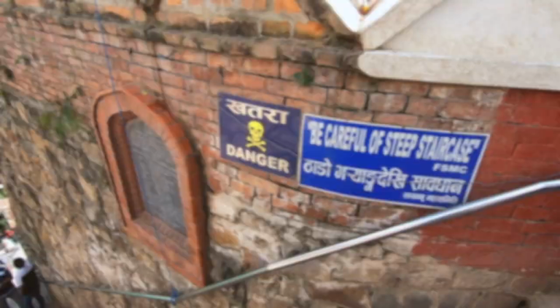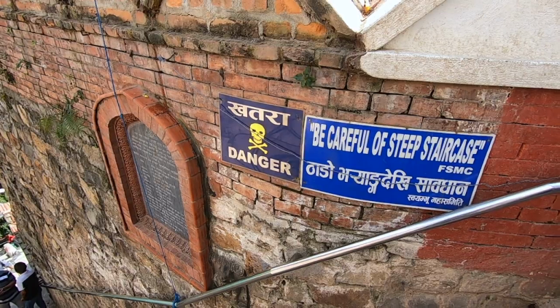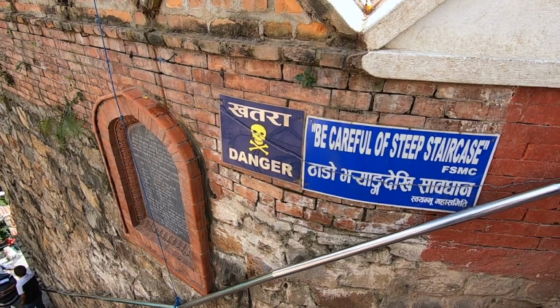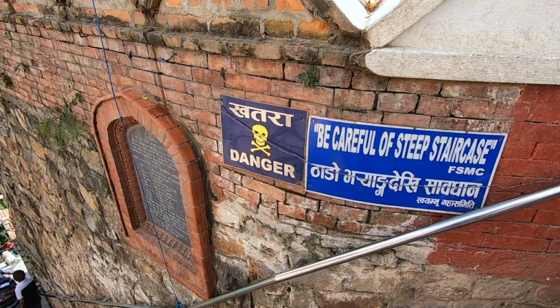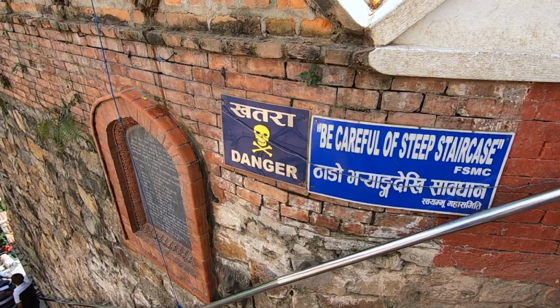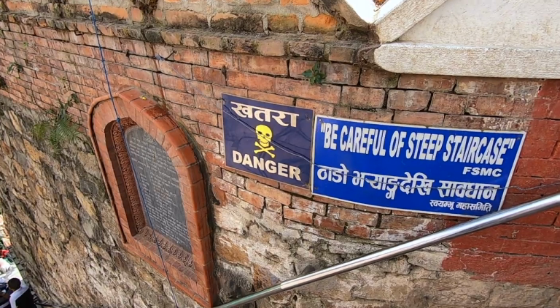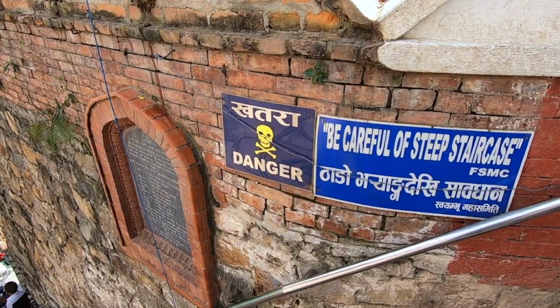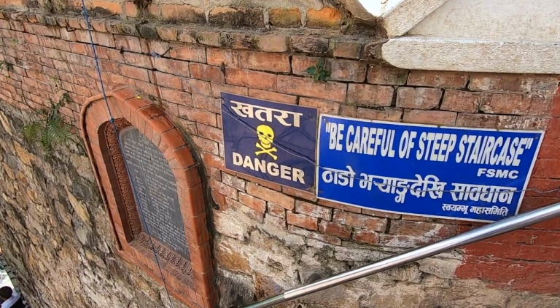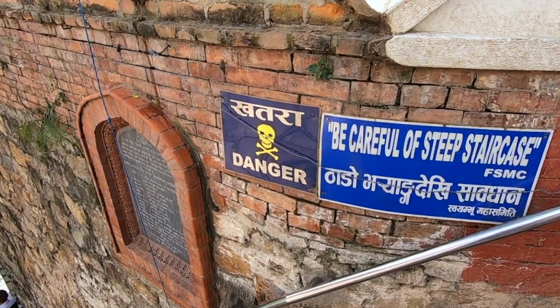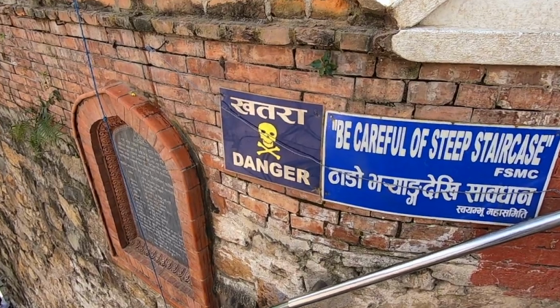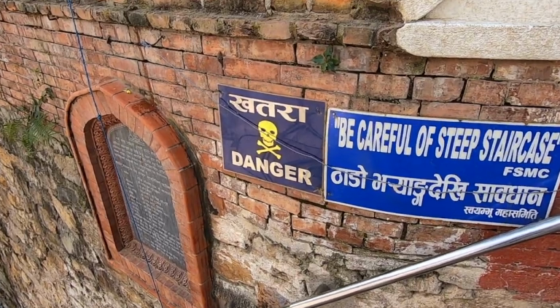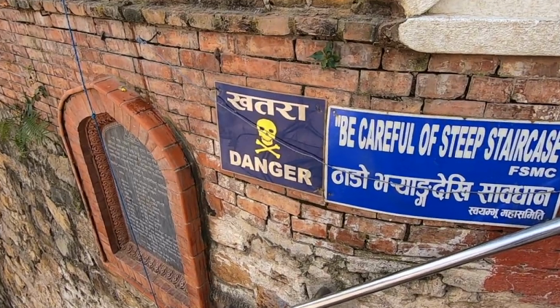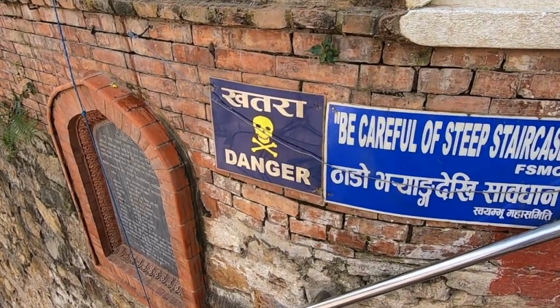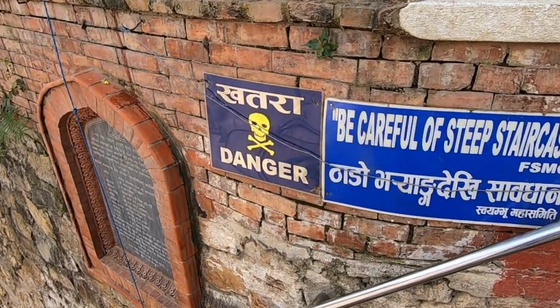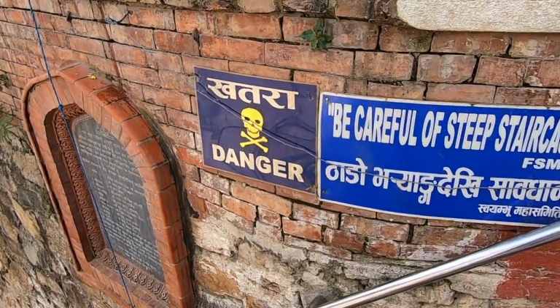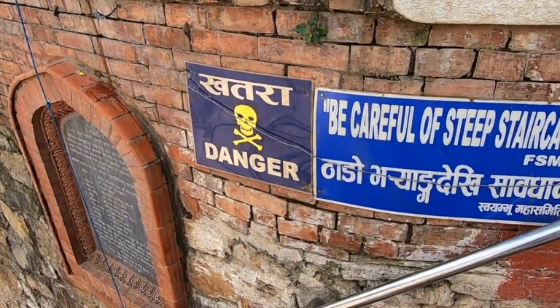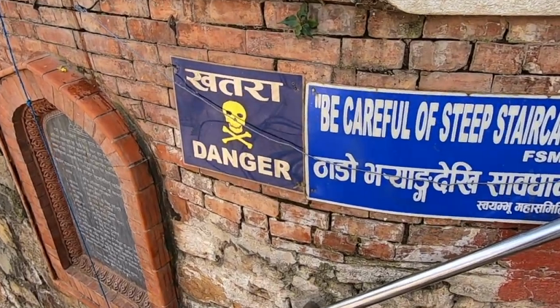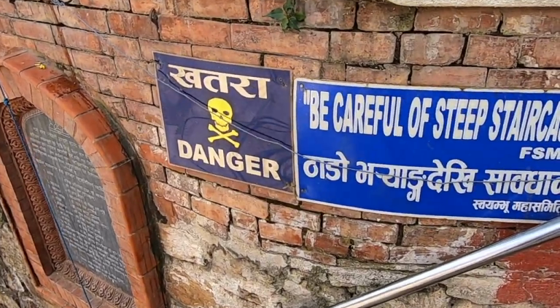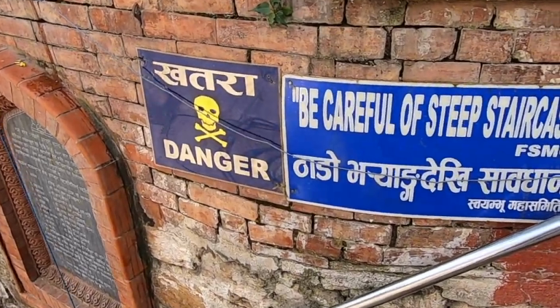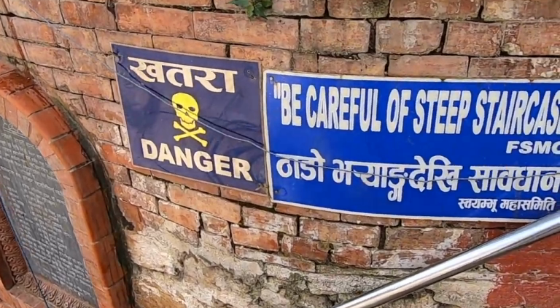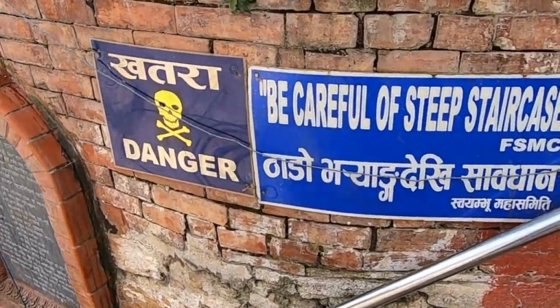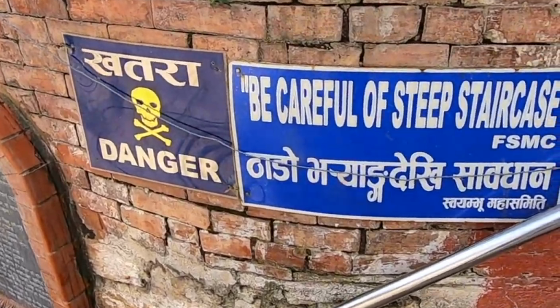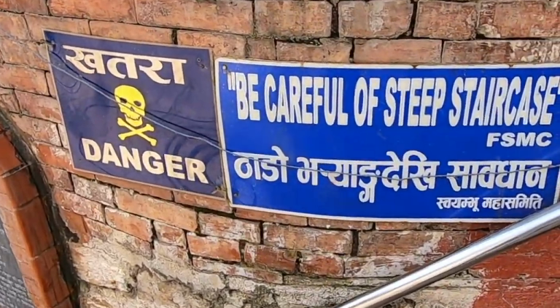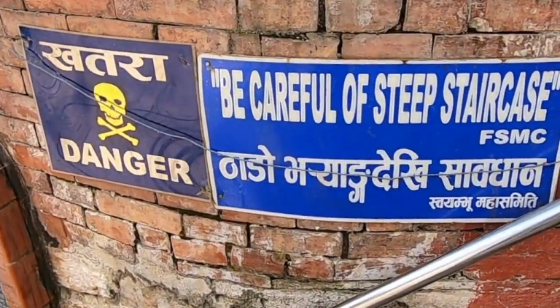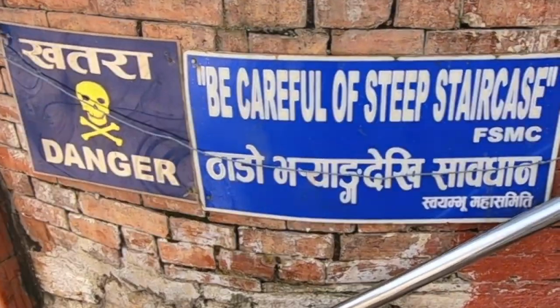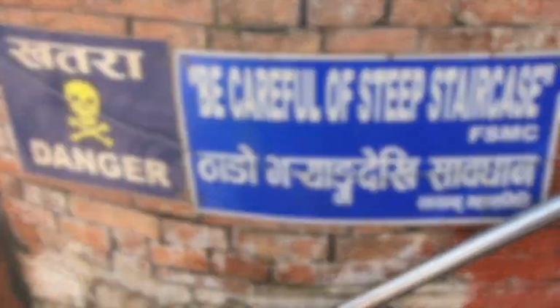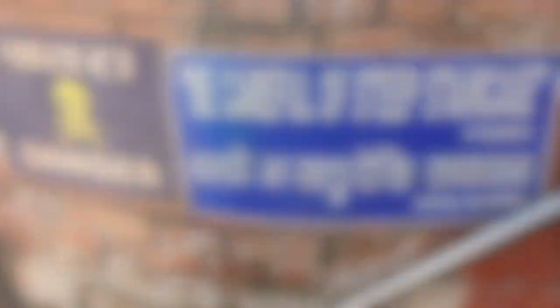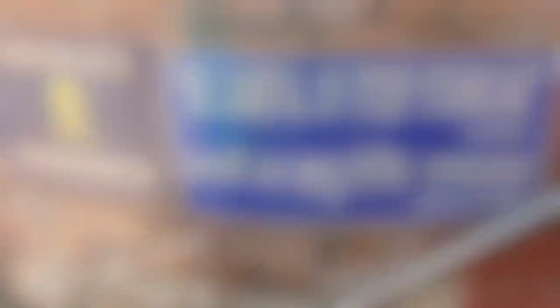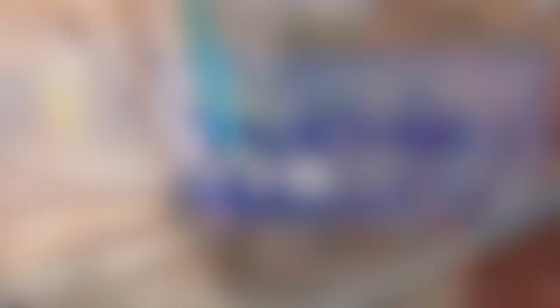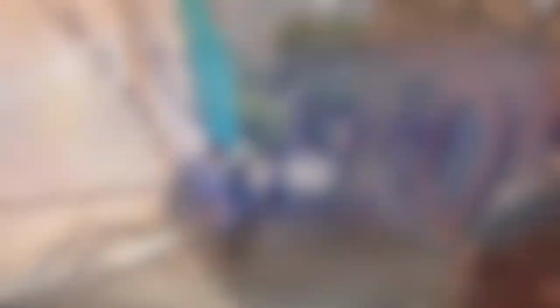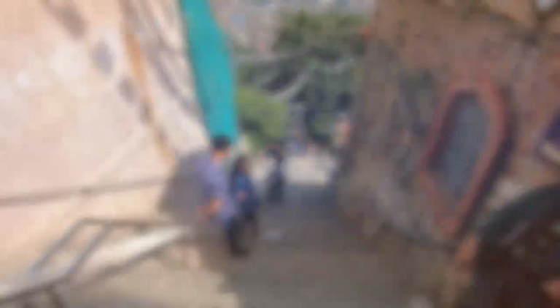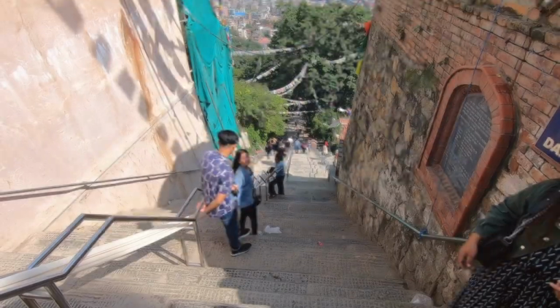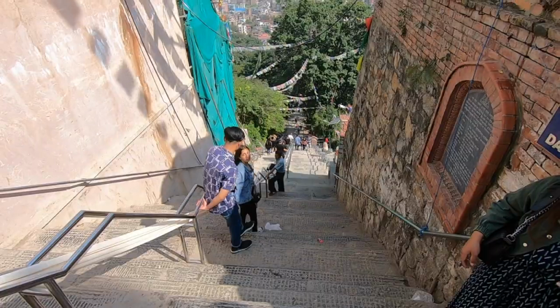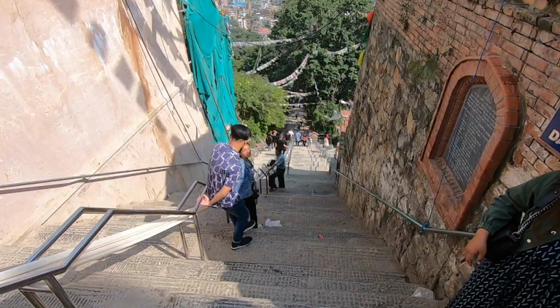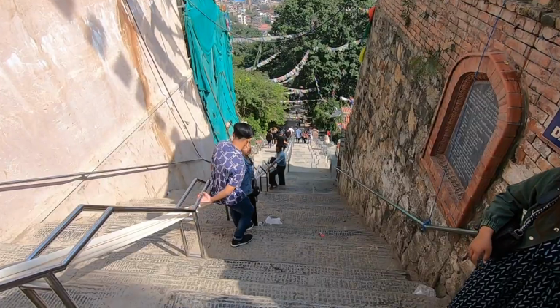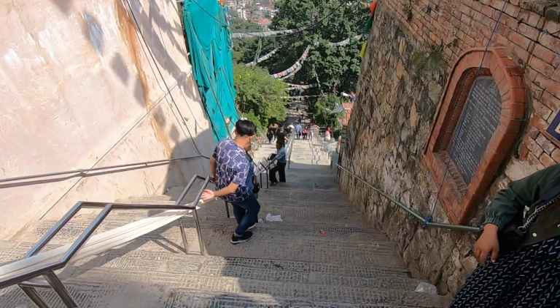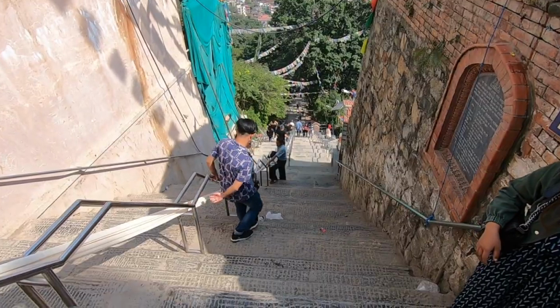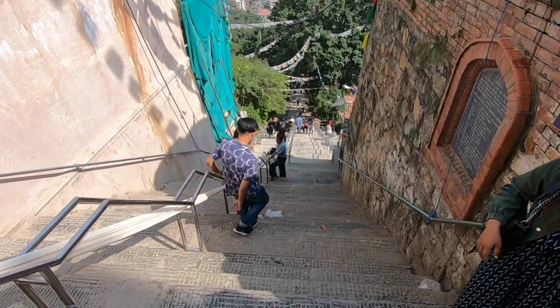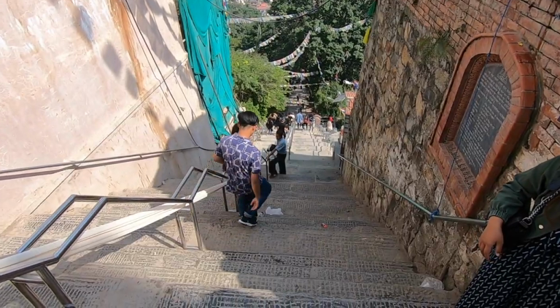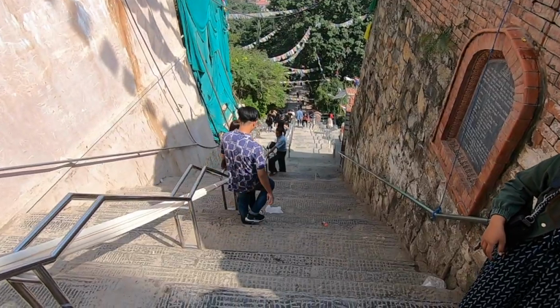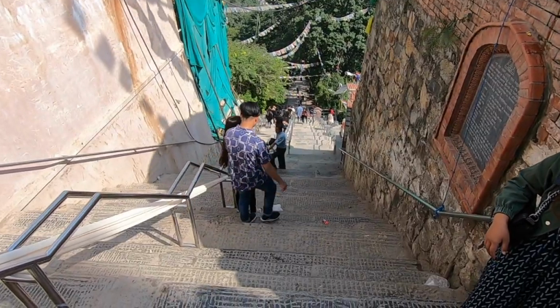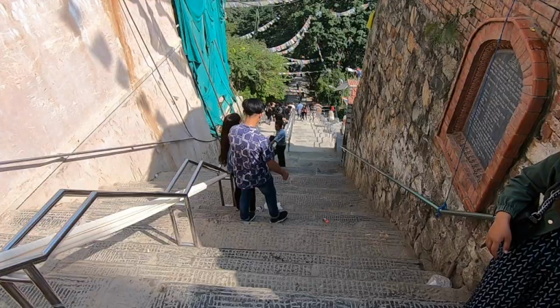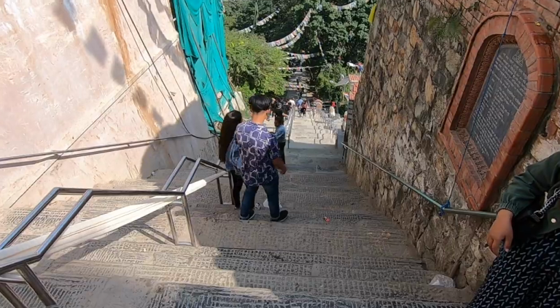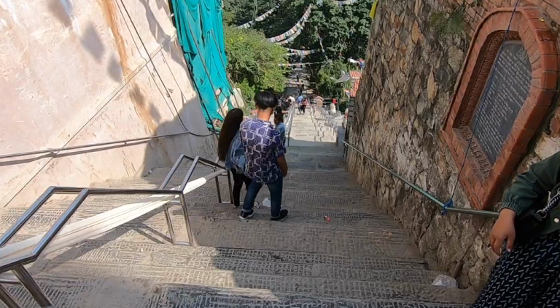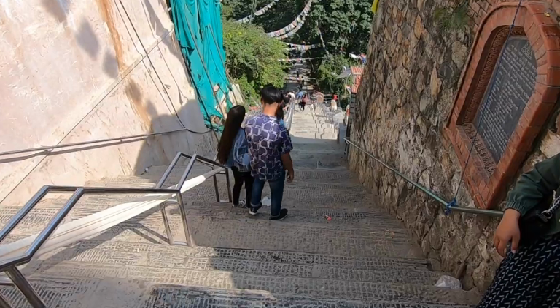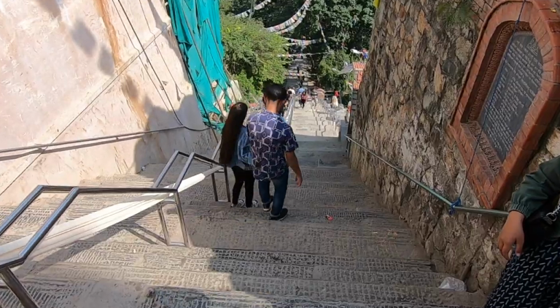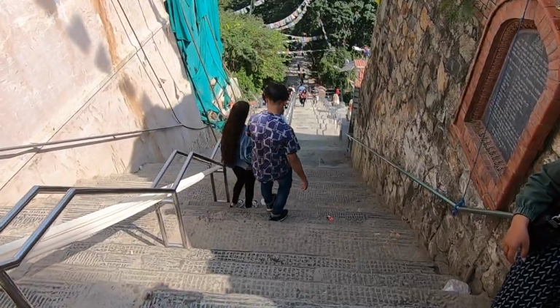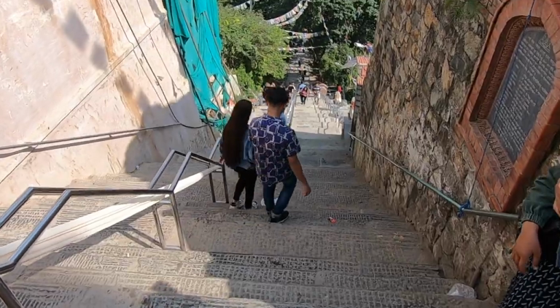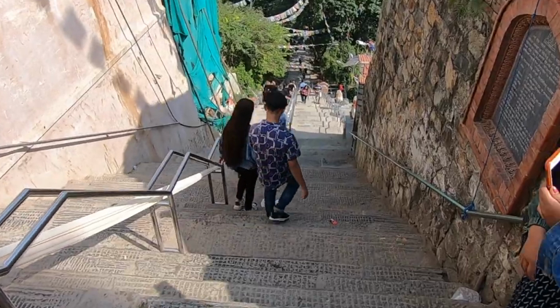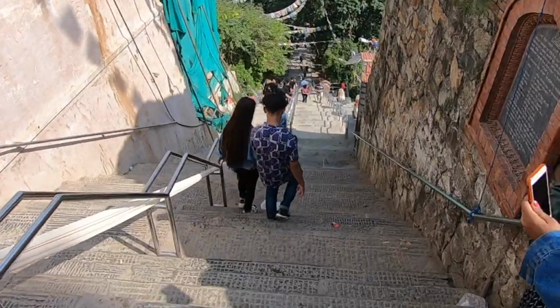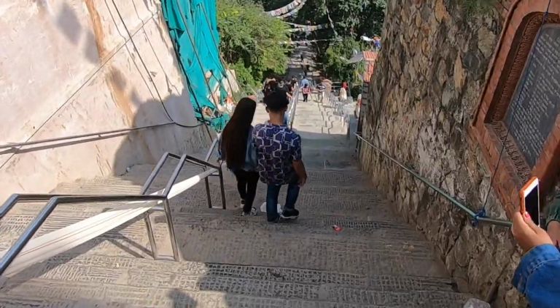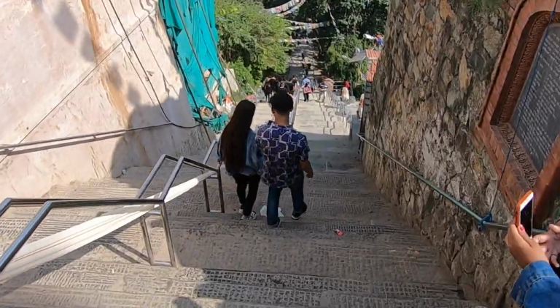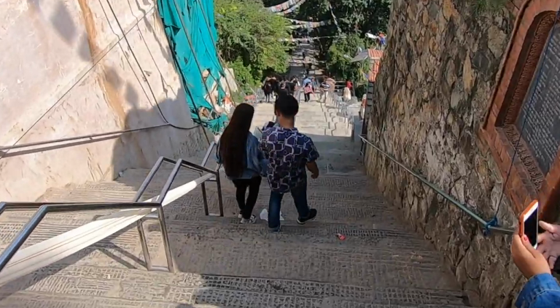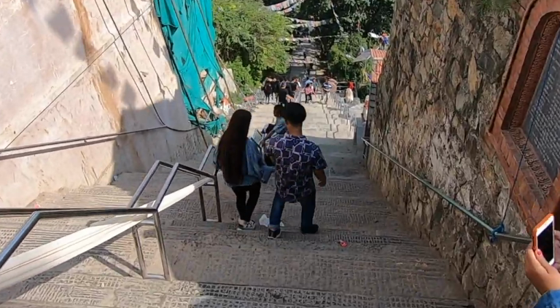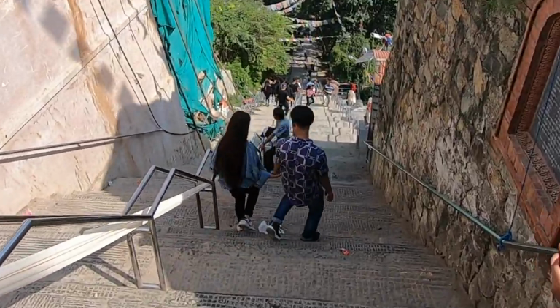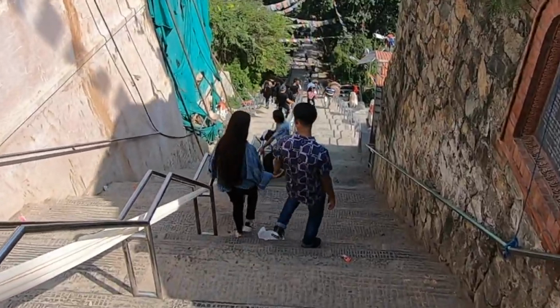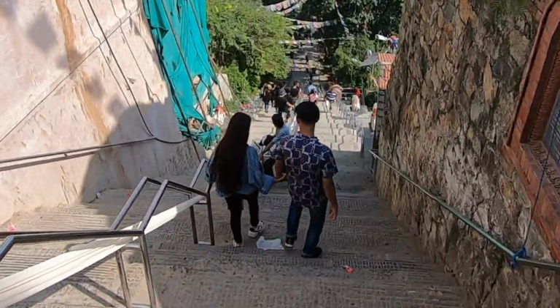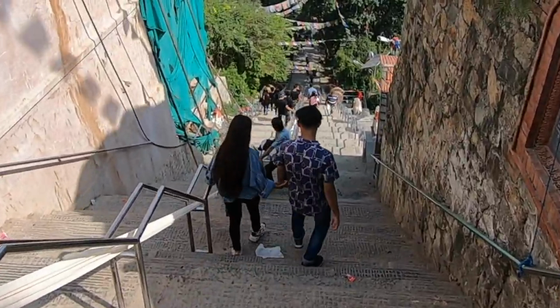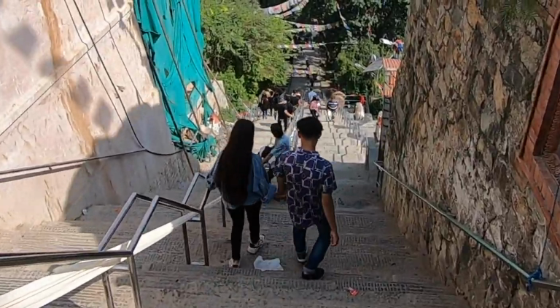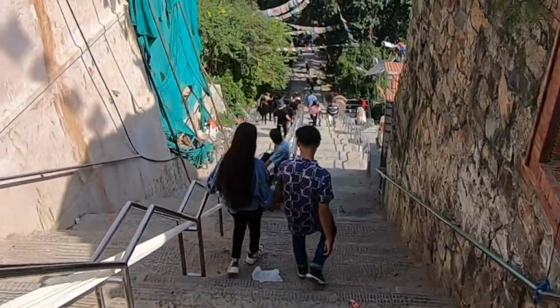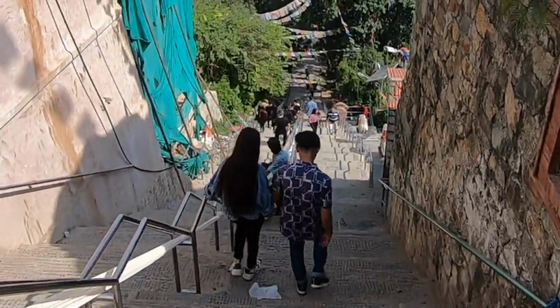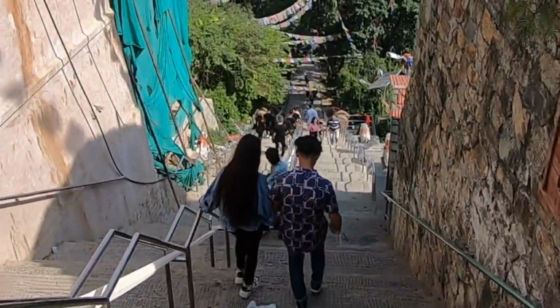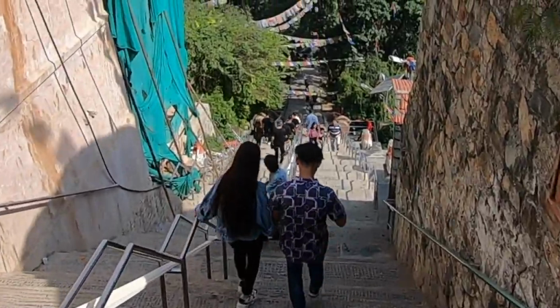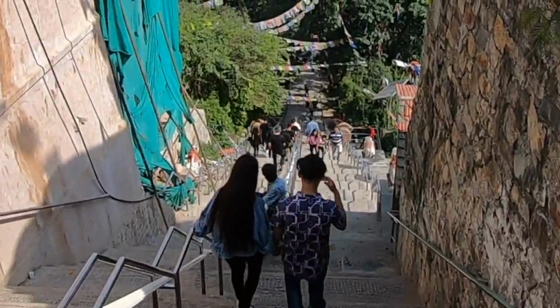The Monkey Temple is a big hike up this hill, but the views are absolutely spectacular.